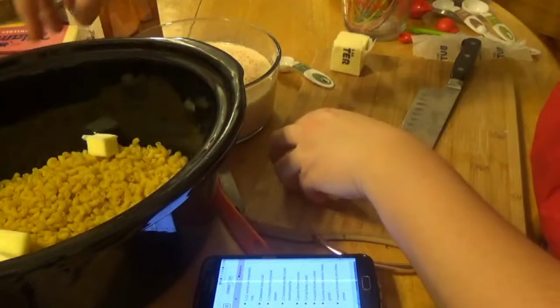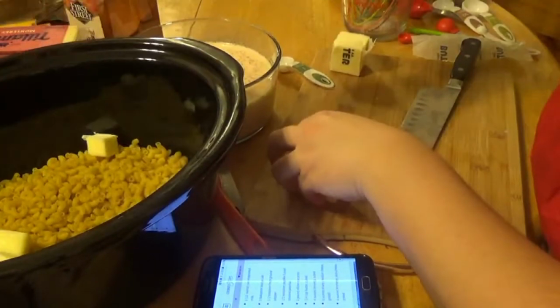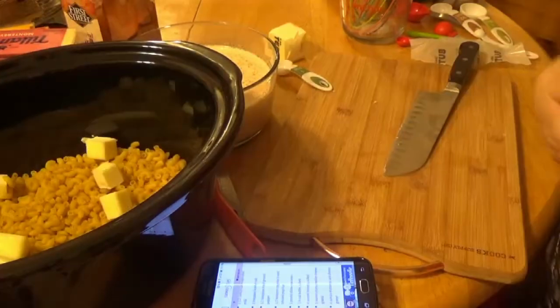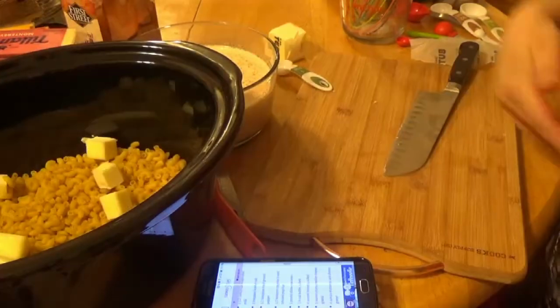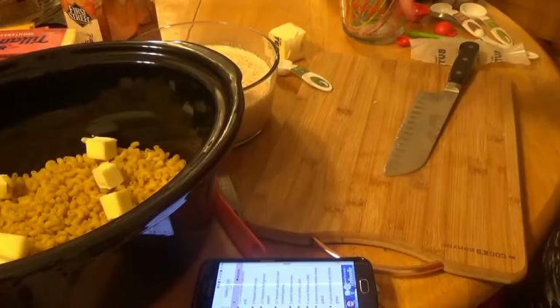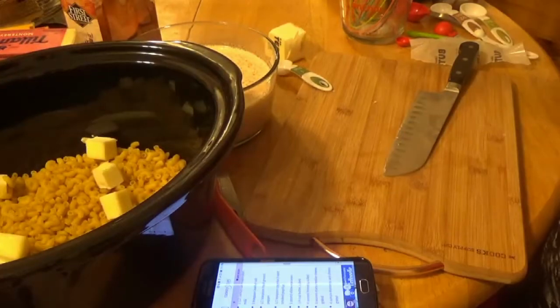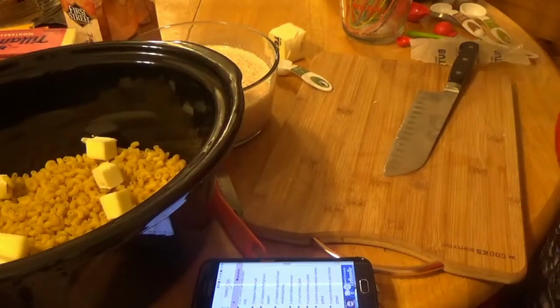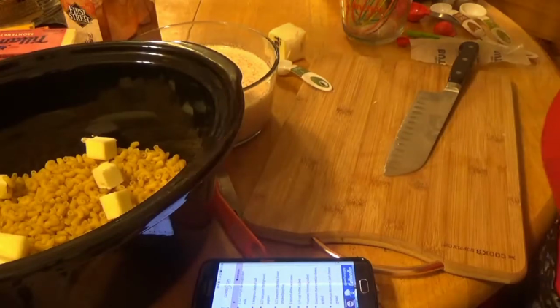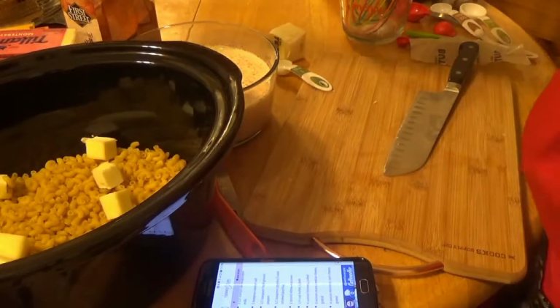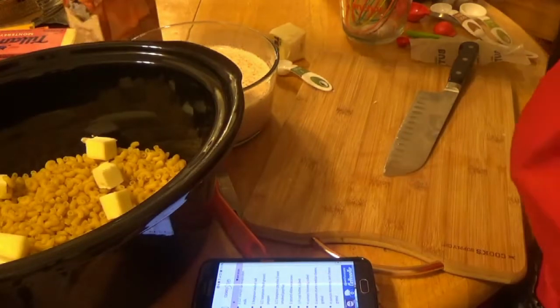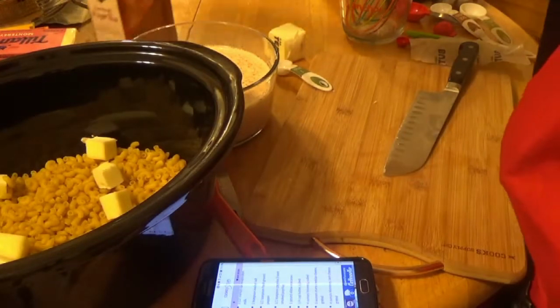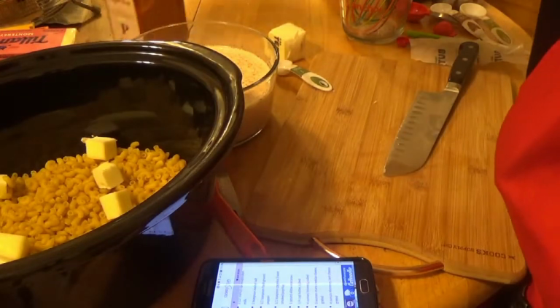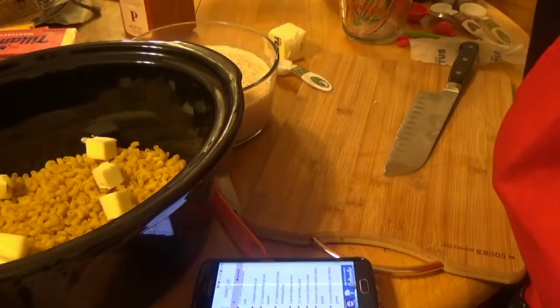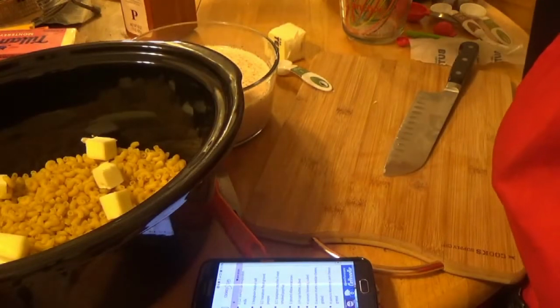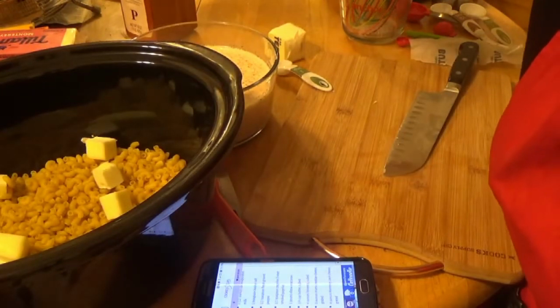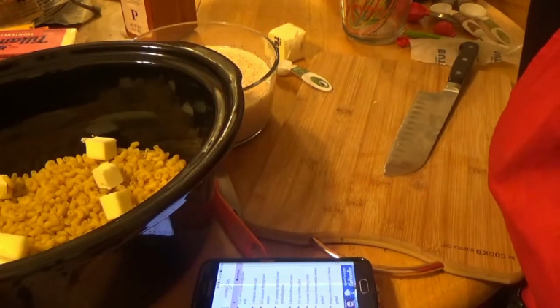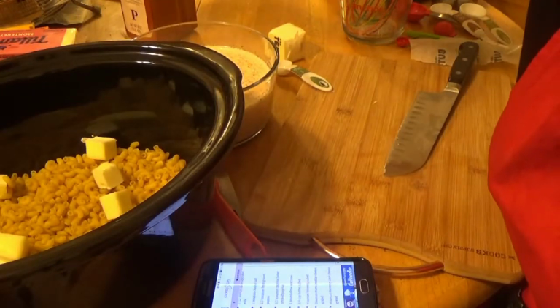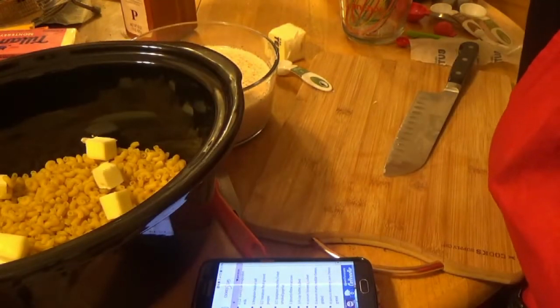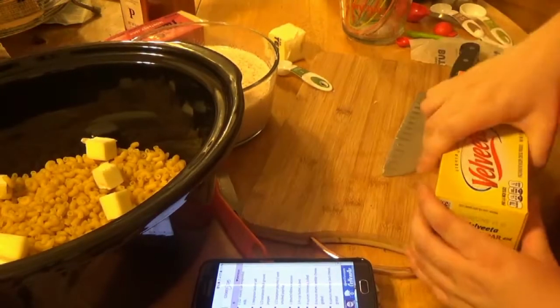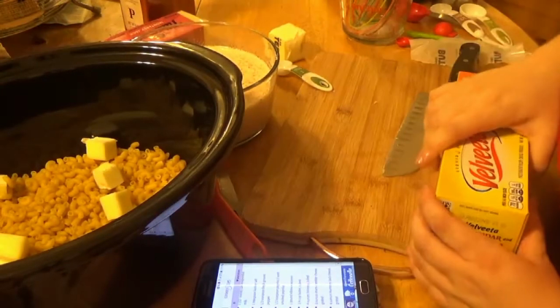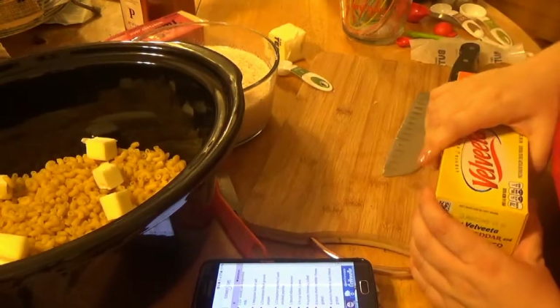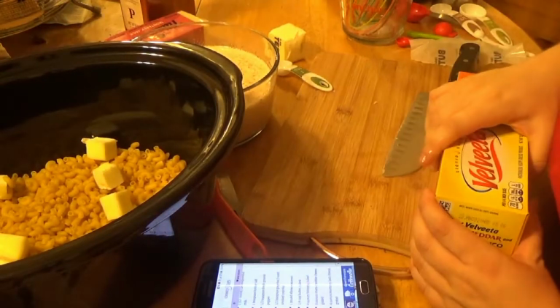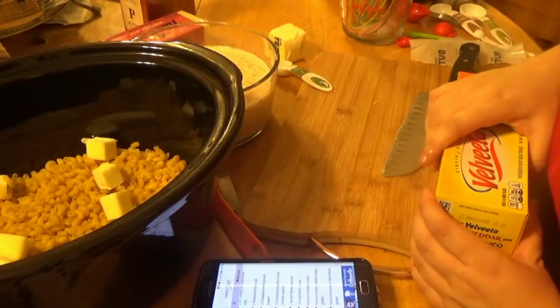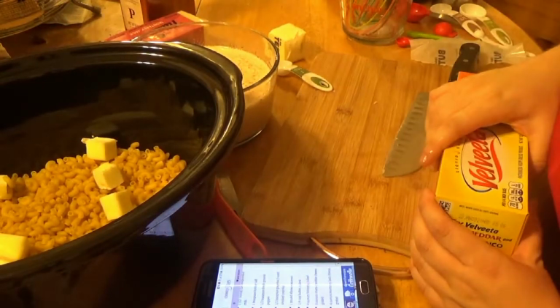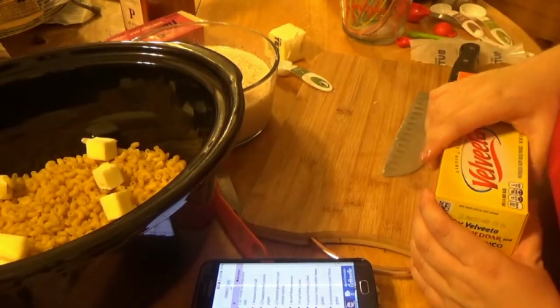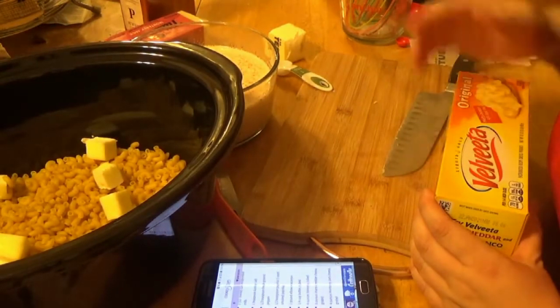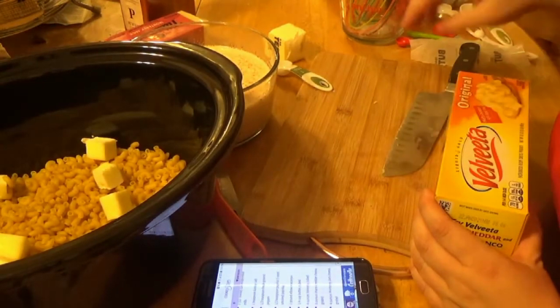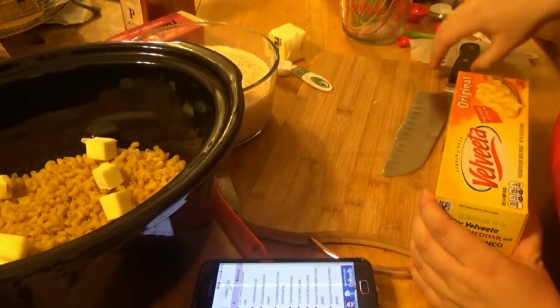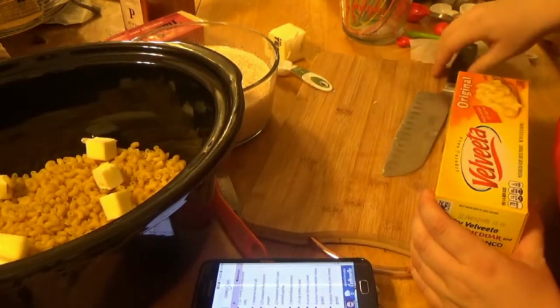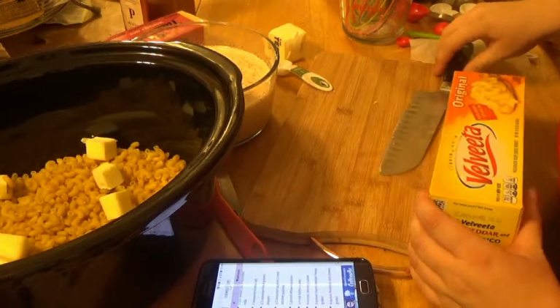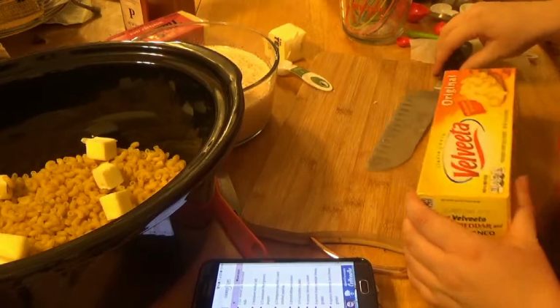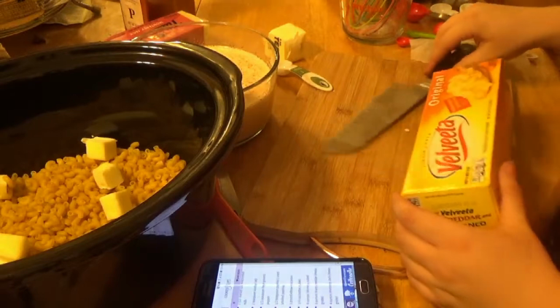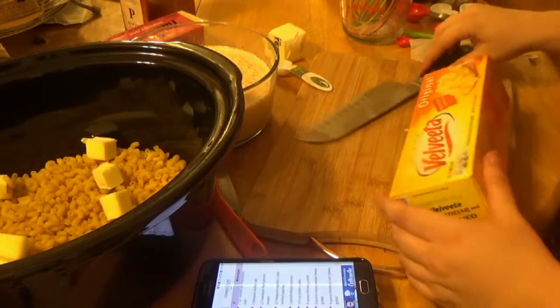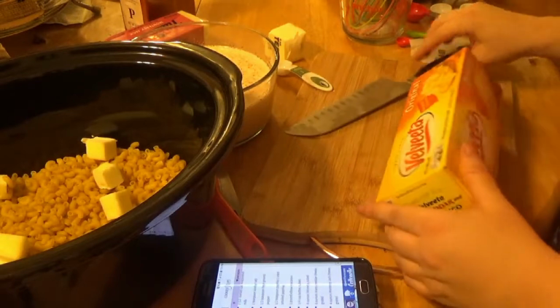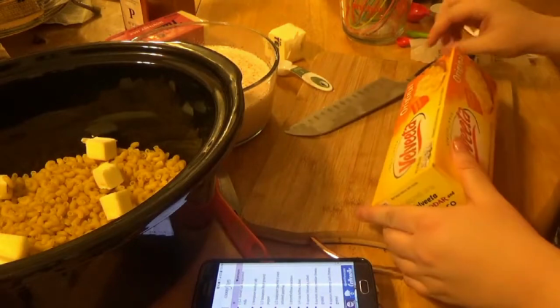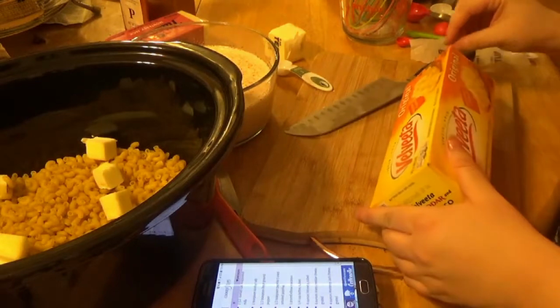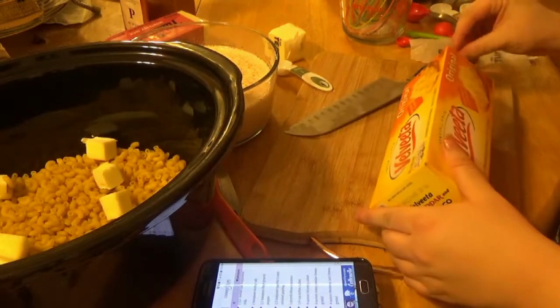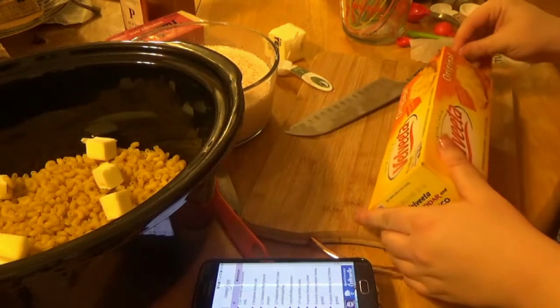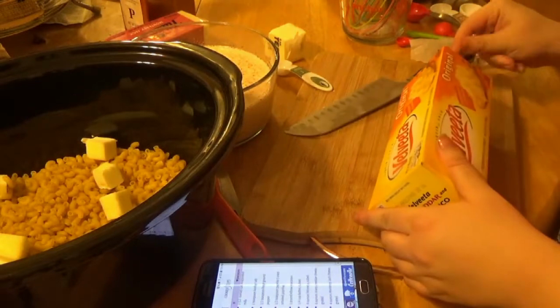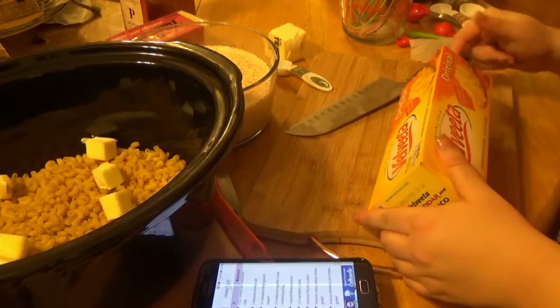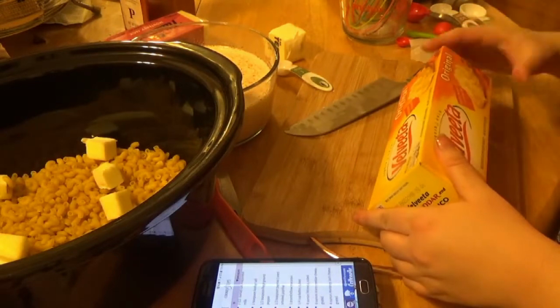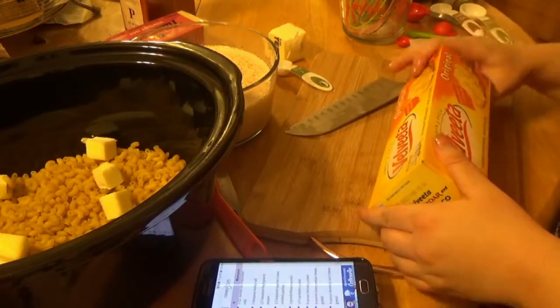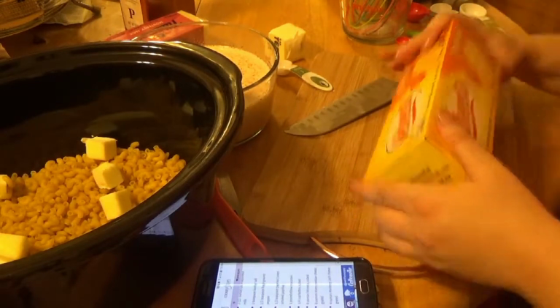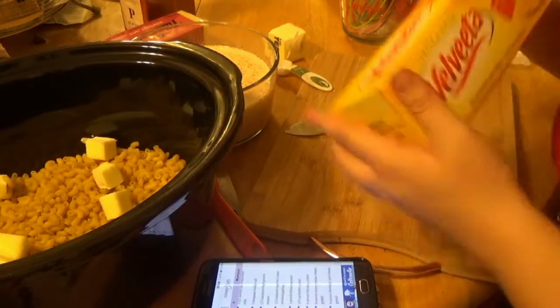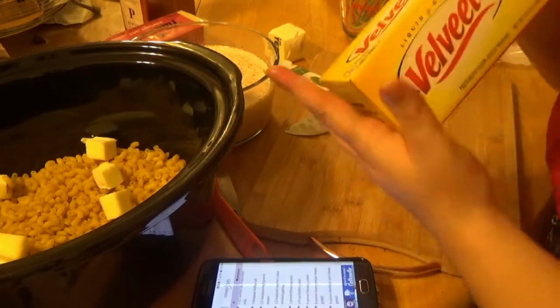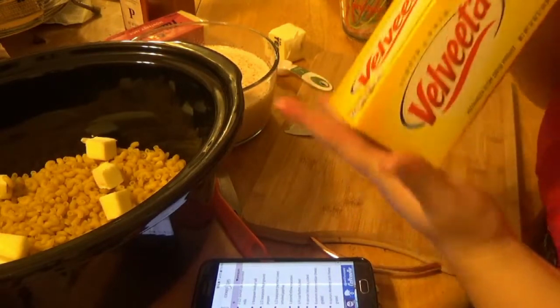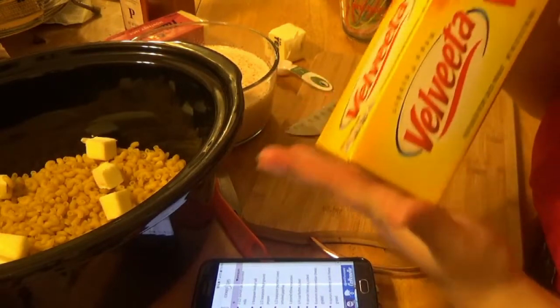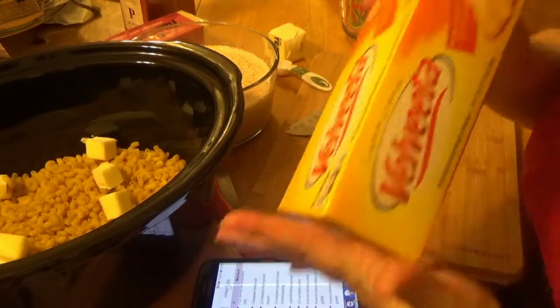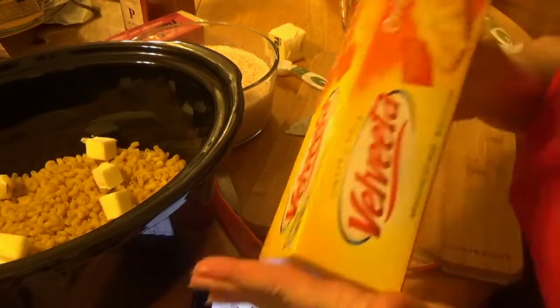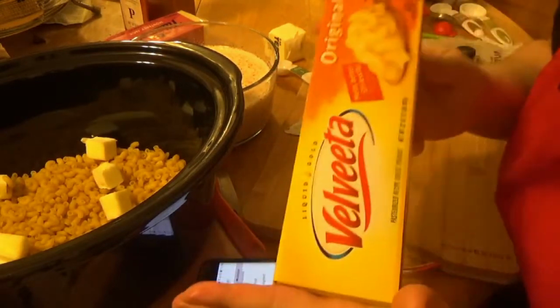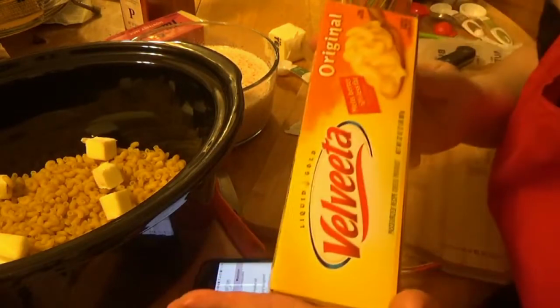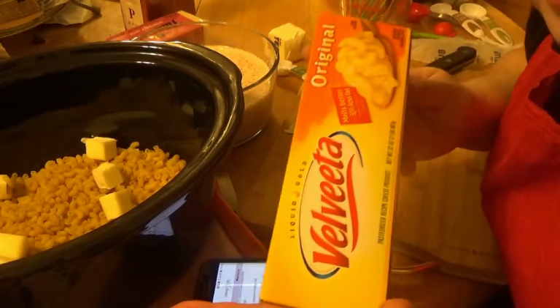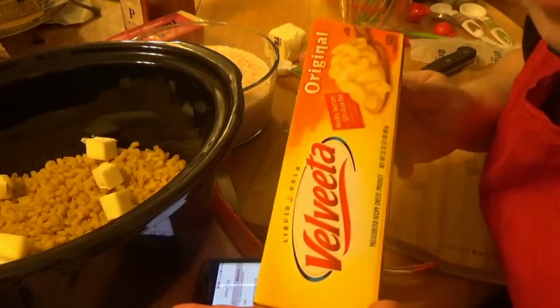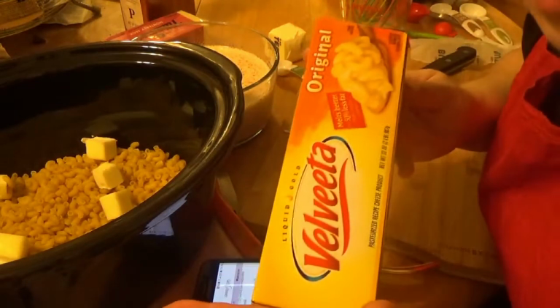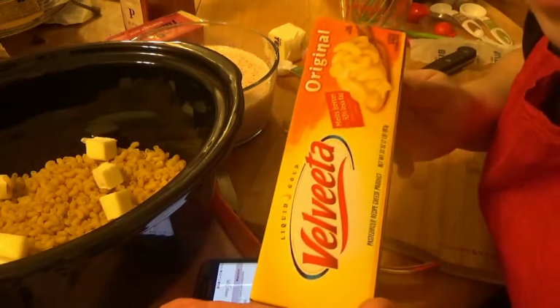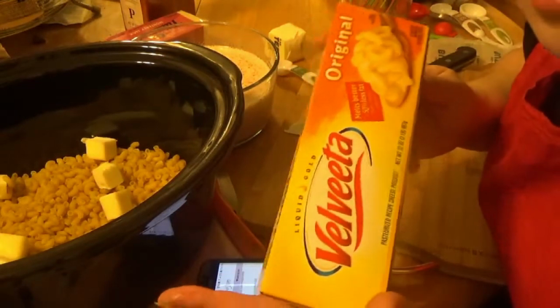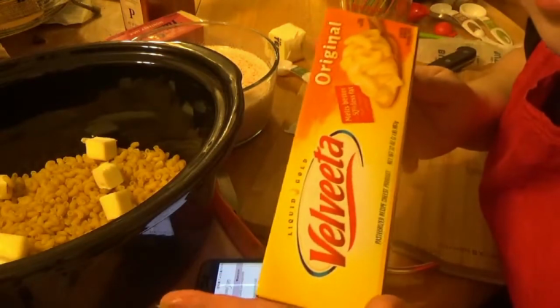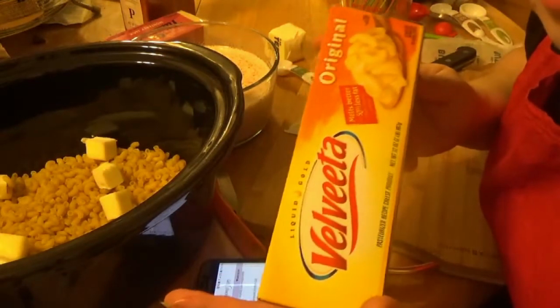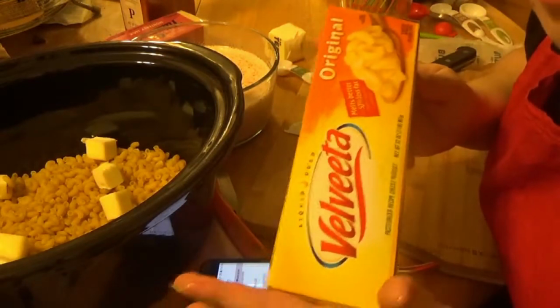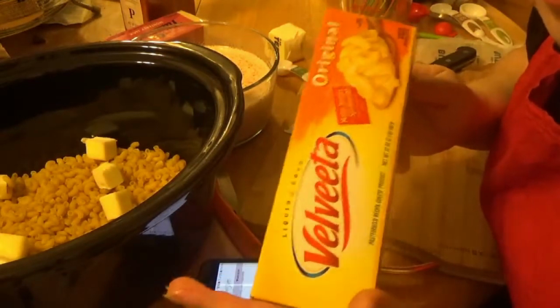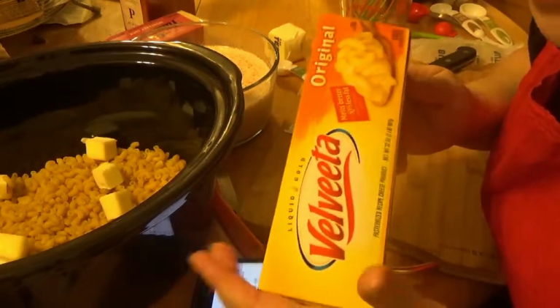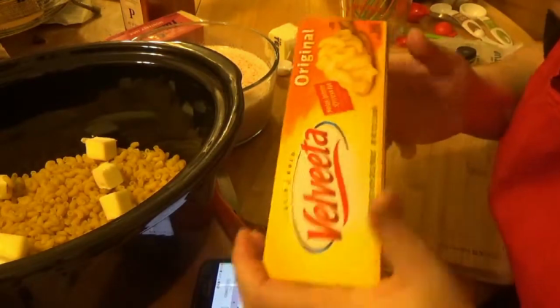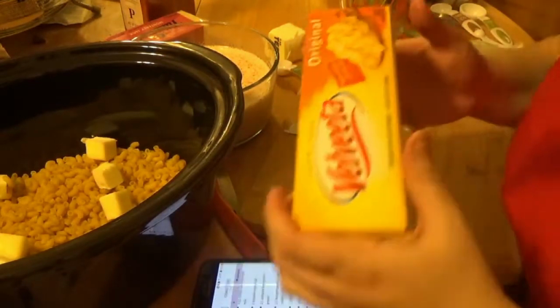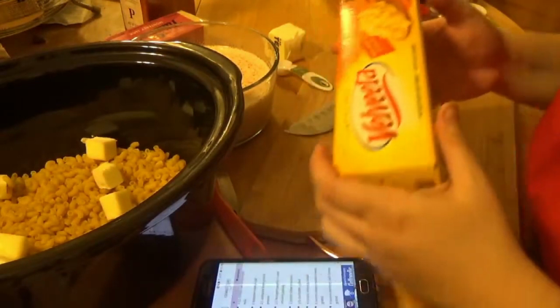Four ounces of Velveeta cubed. How do I know what four ounces is? This is 32 ounces — I couldn't get anything smaller.